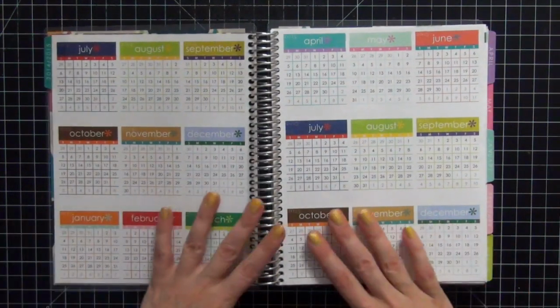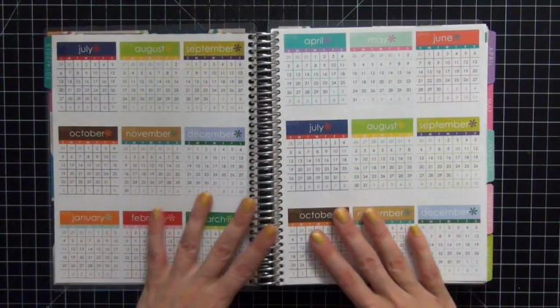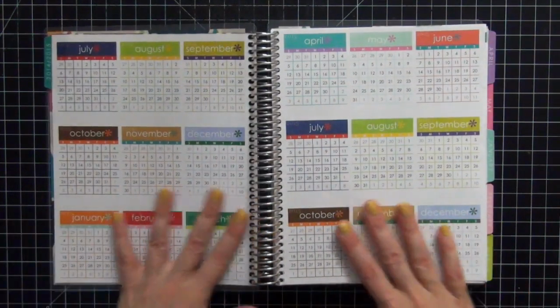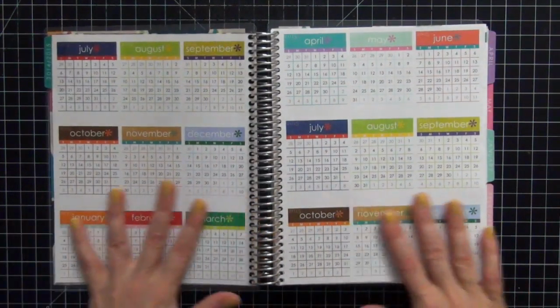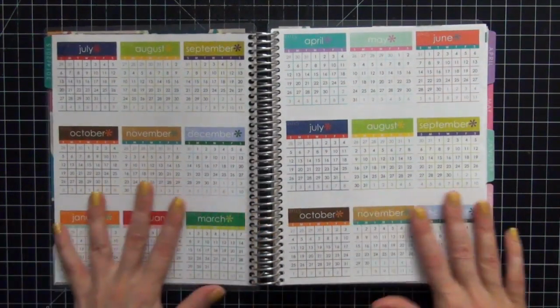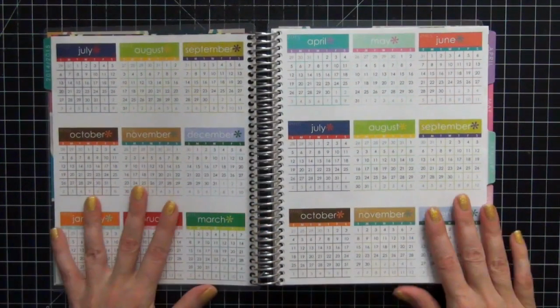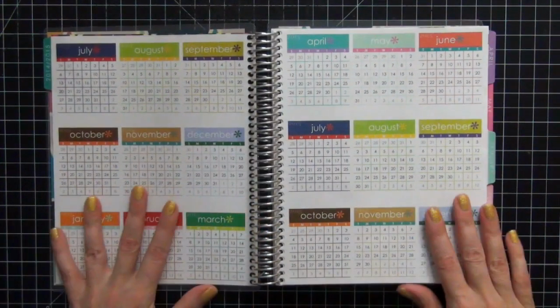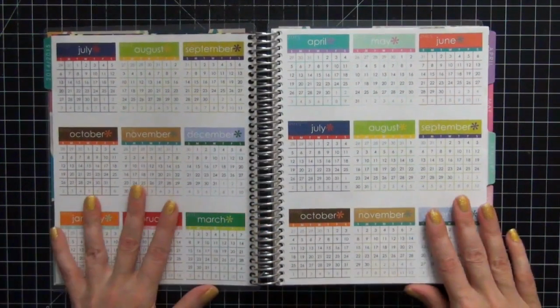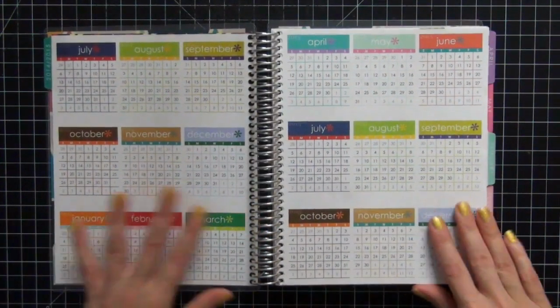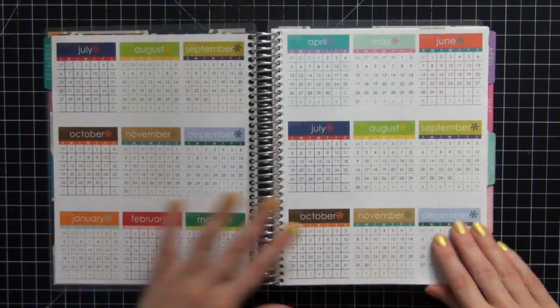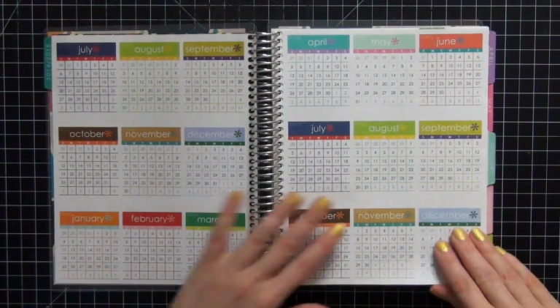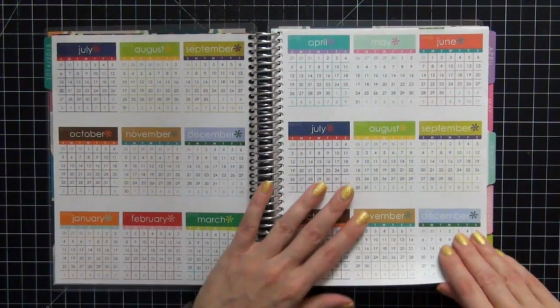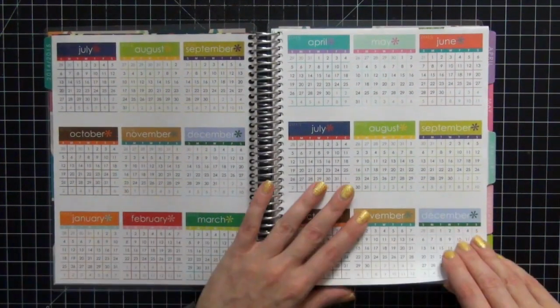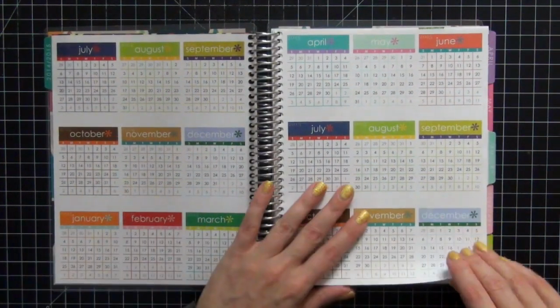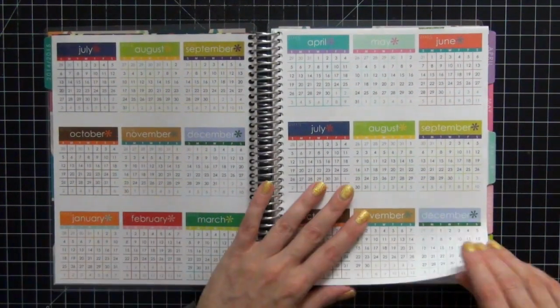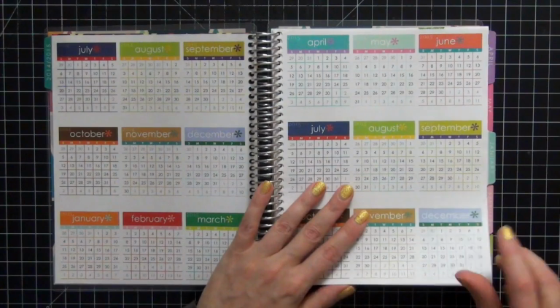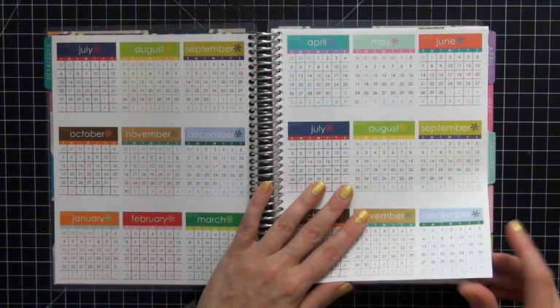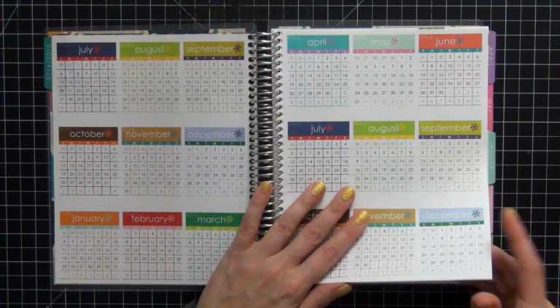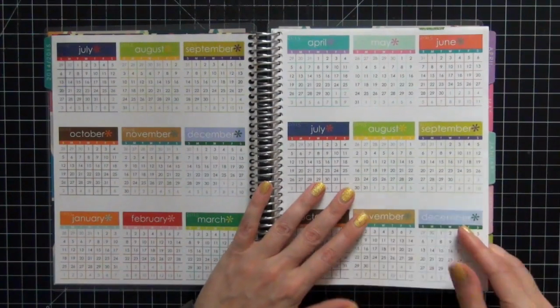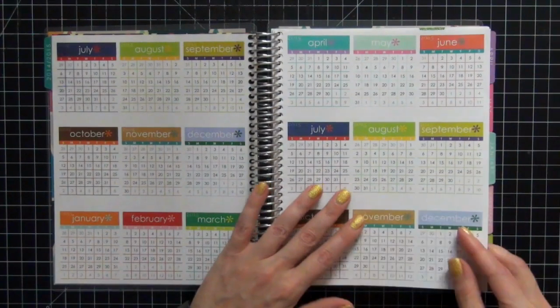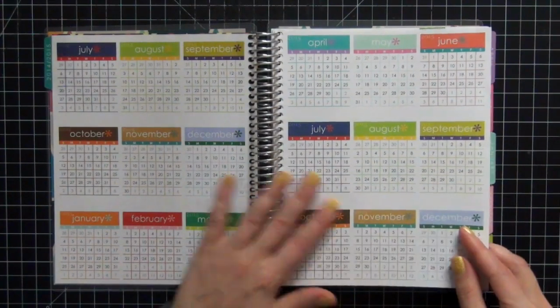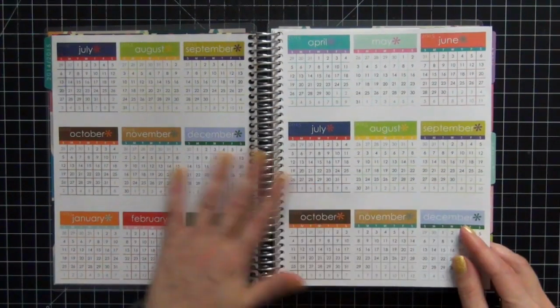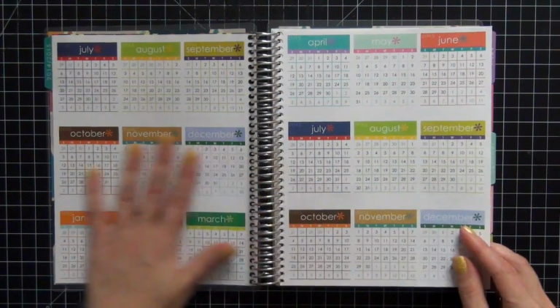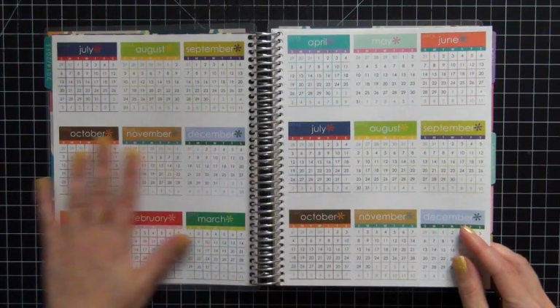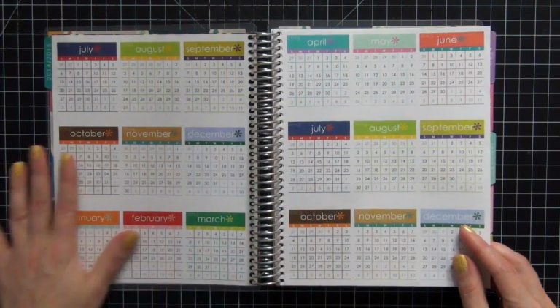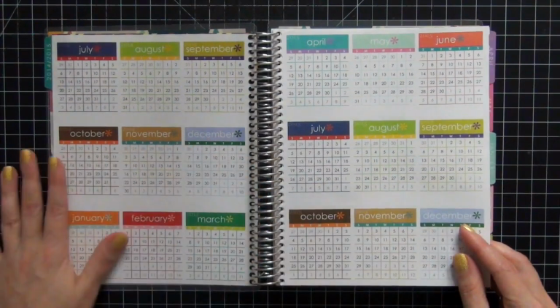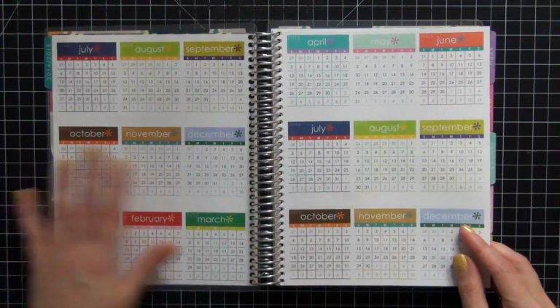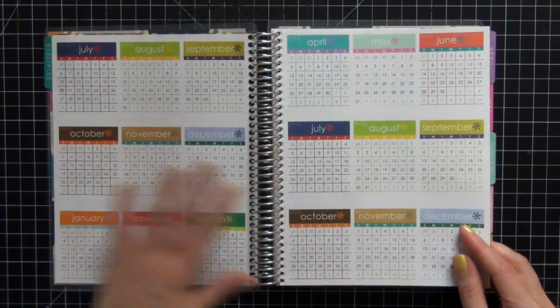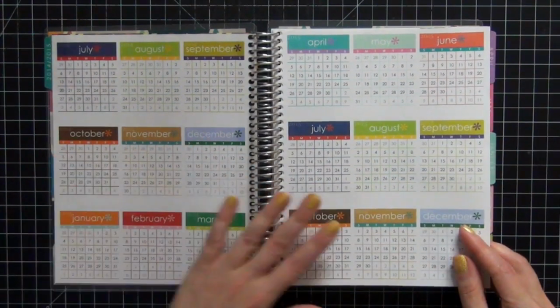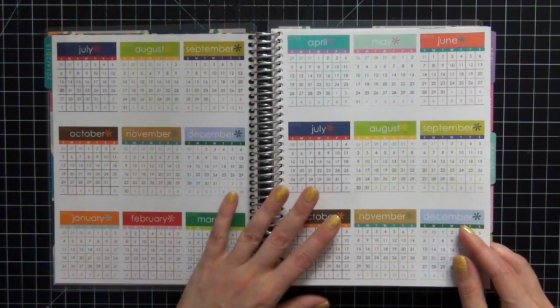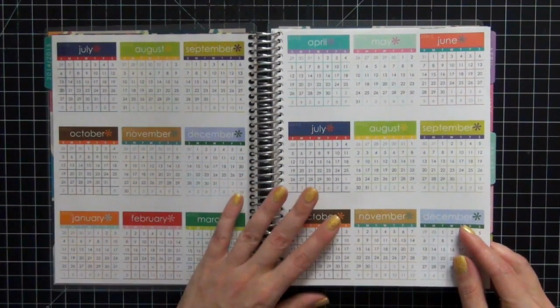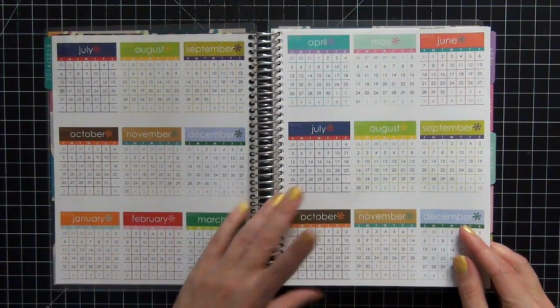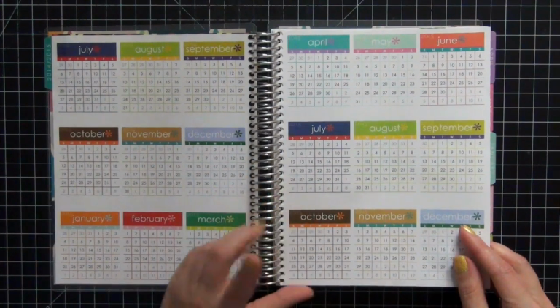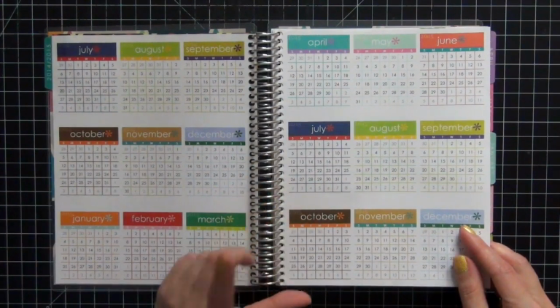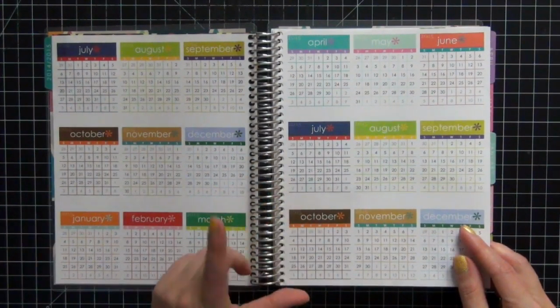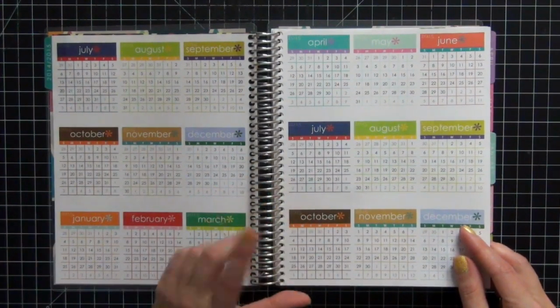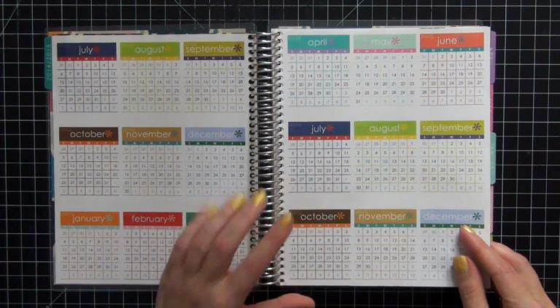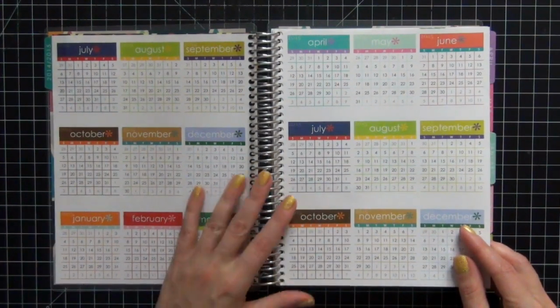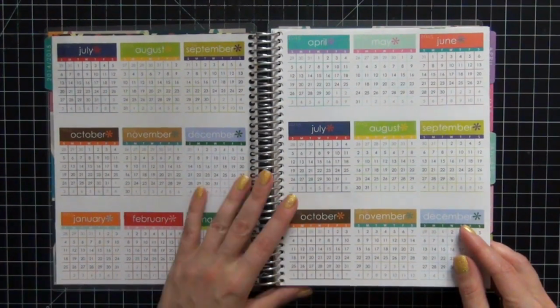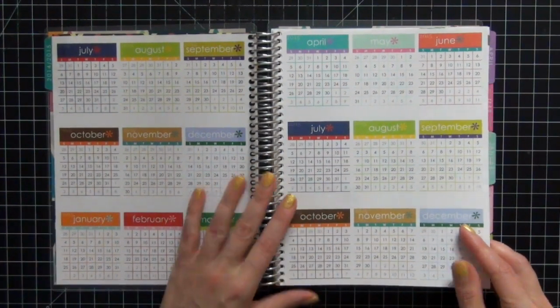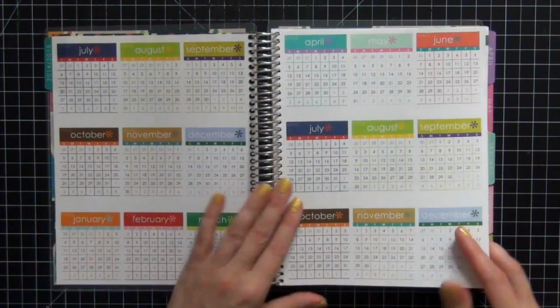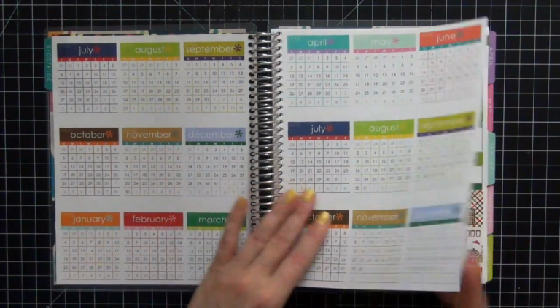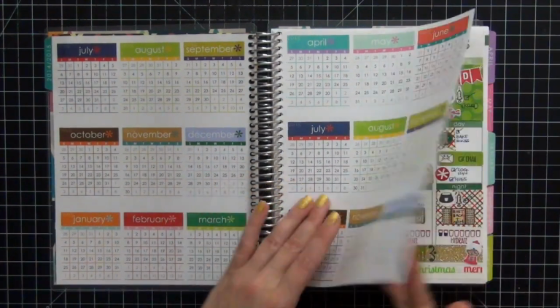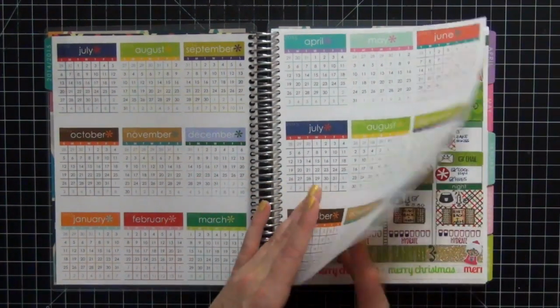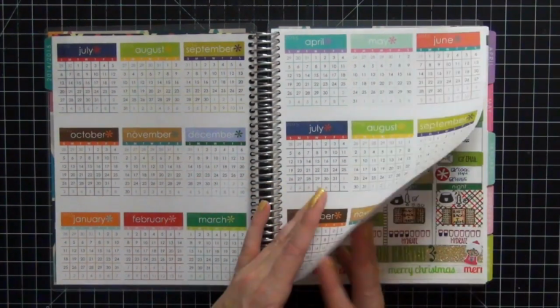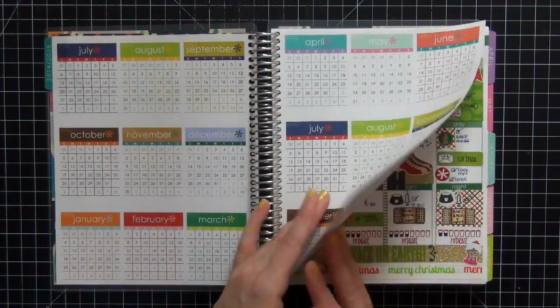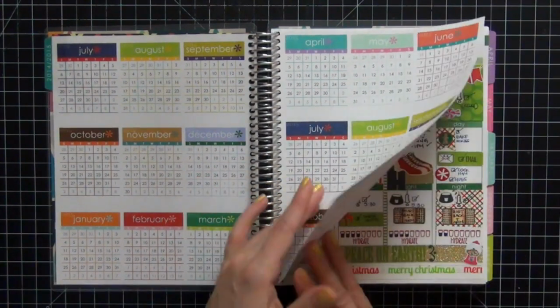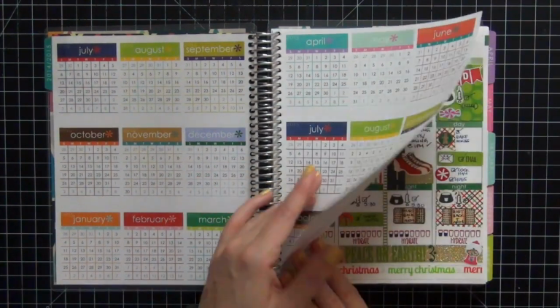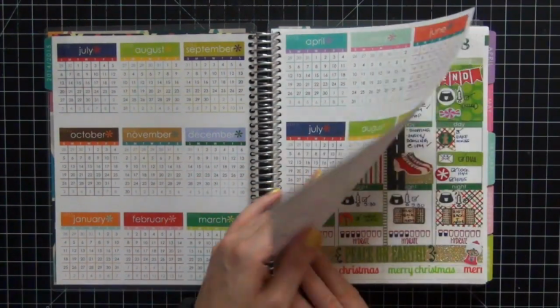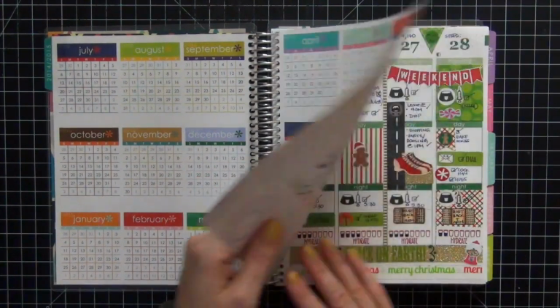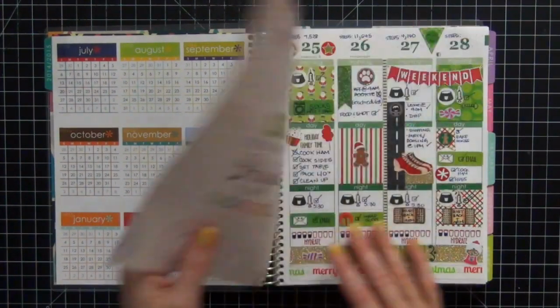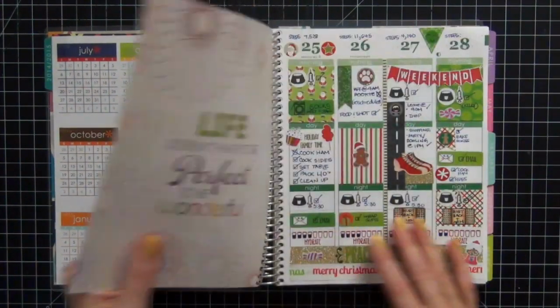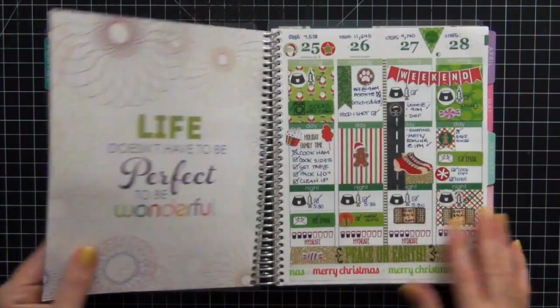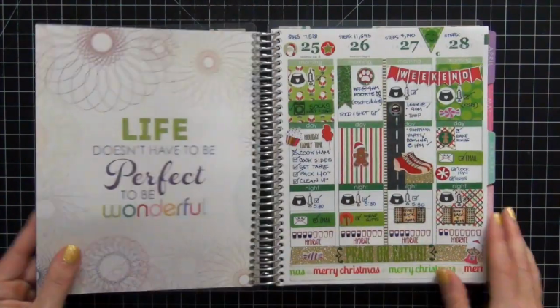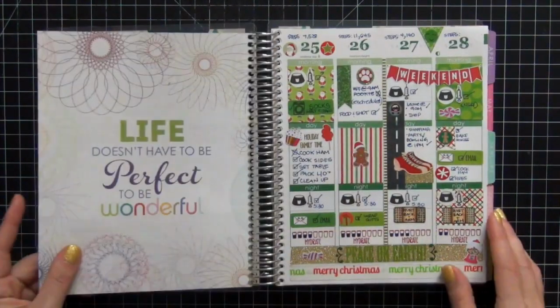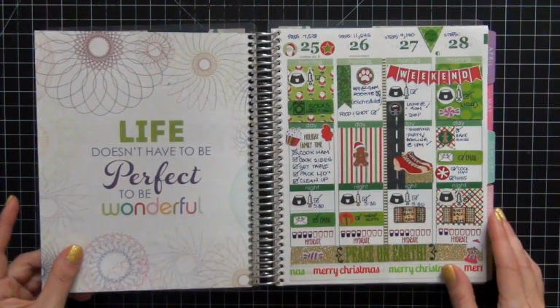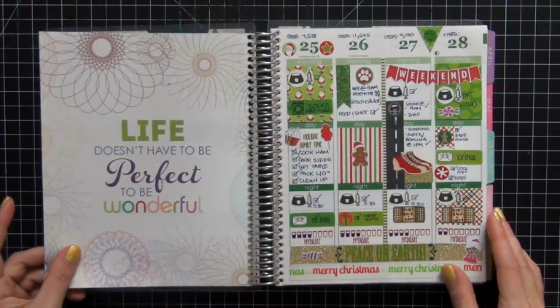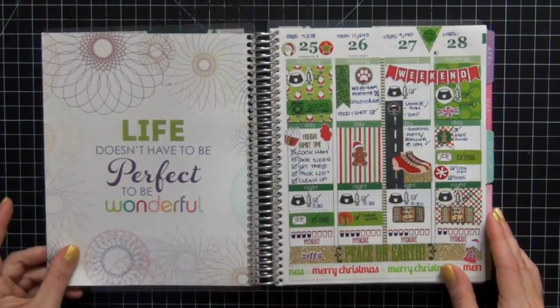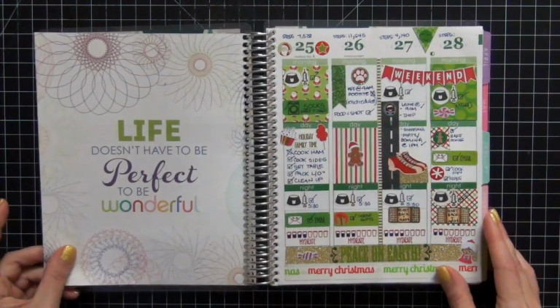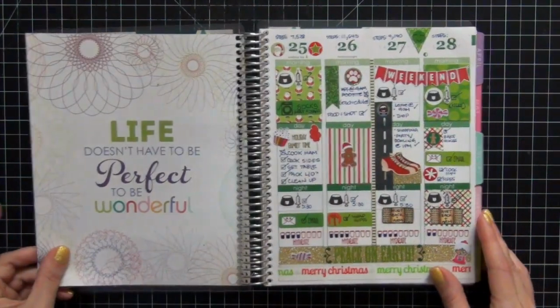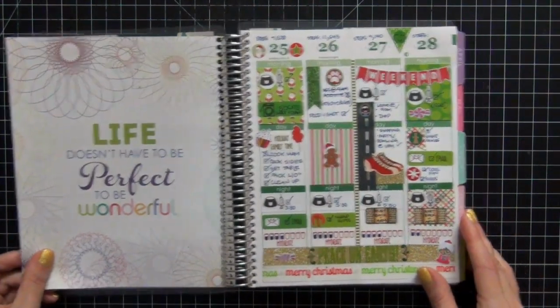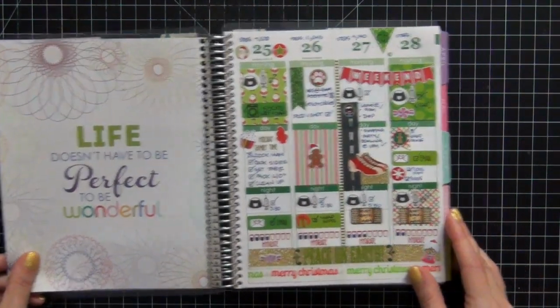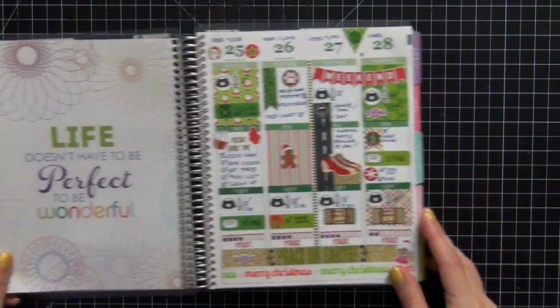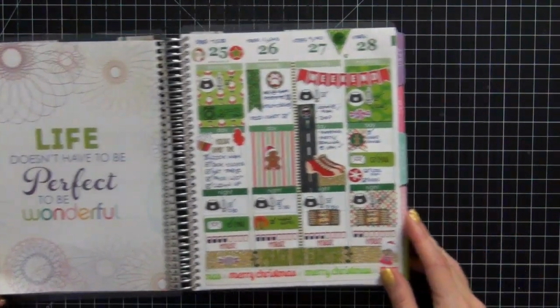This is the overall of the year. I have not decided how I'm going to use this yet. I'm still brainstorming that.